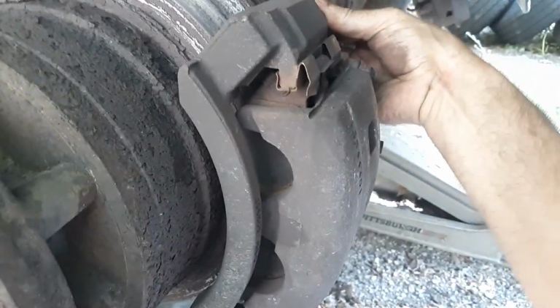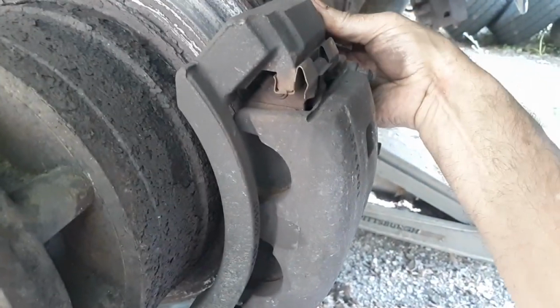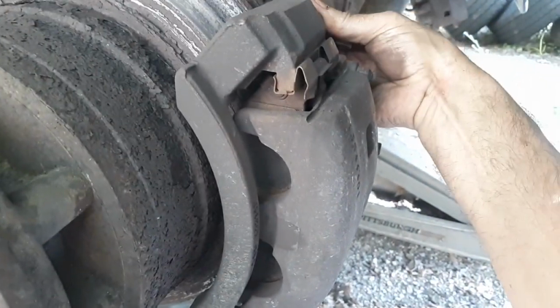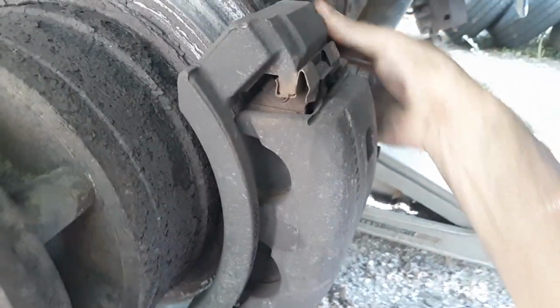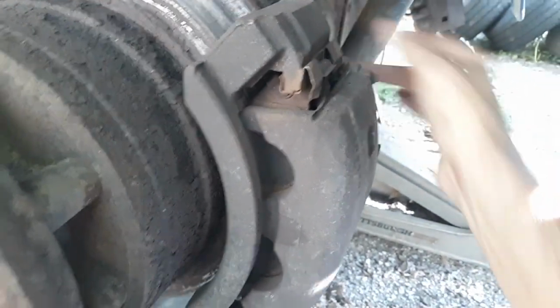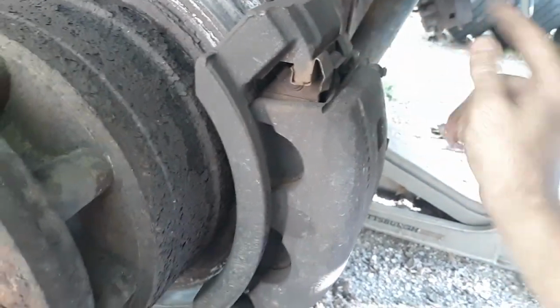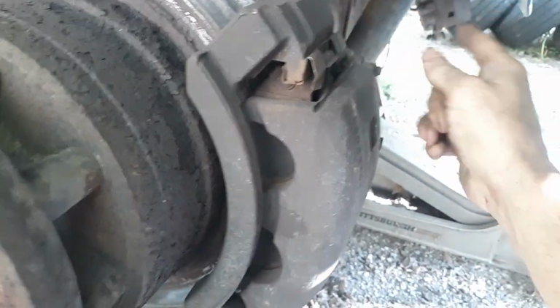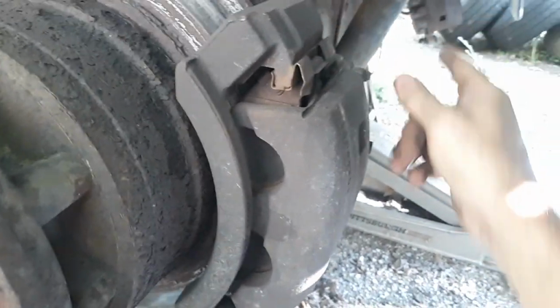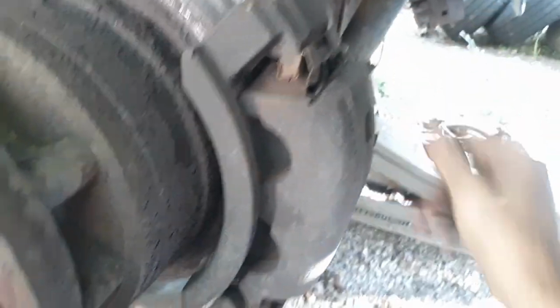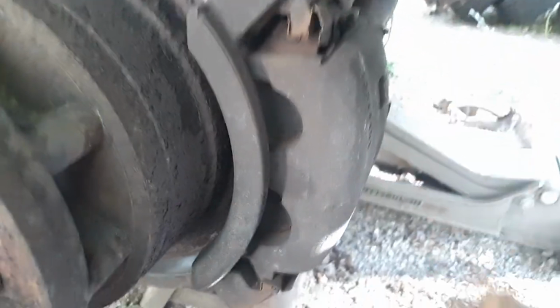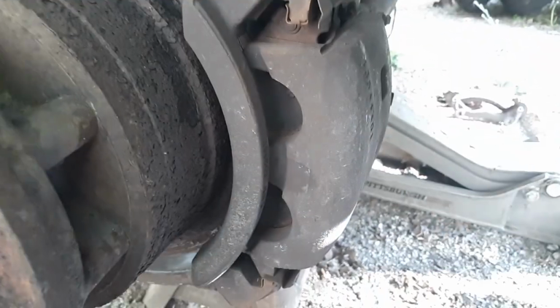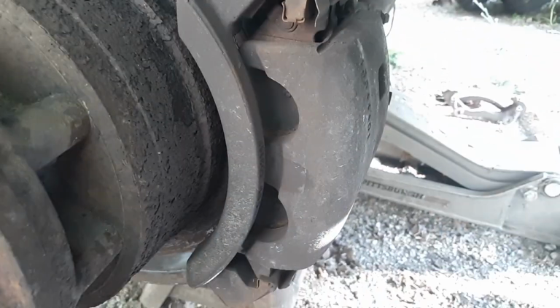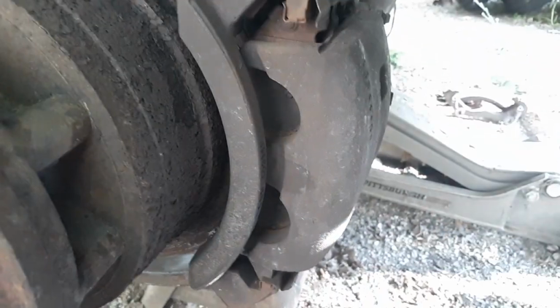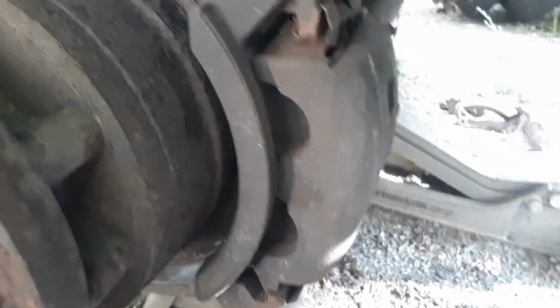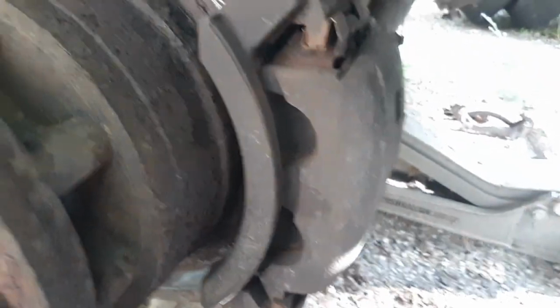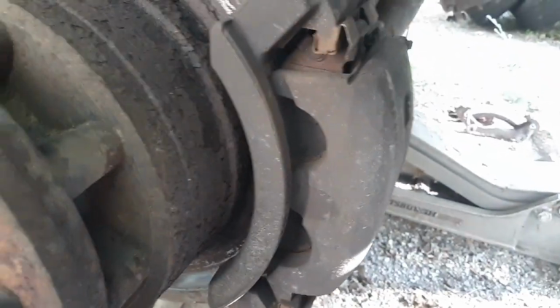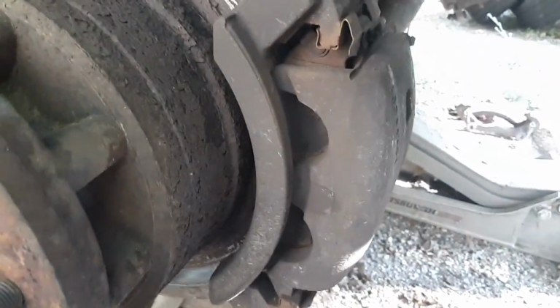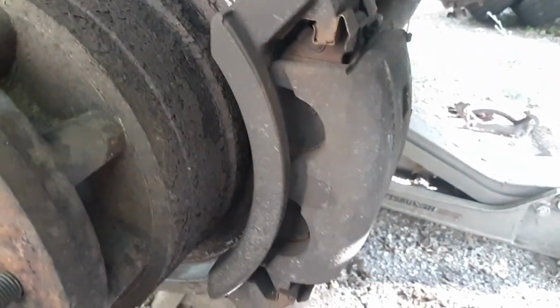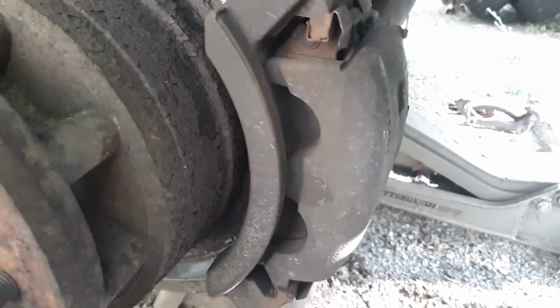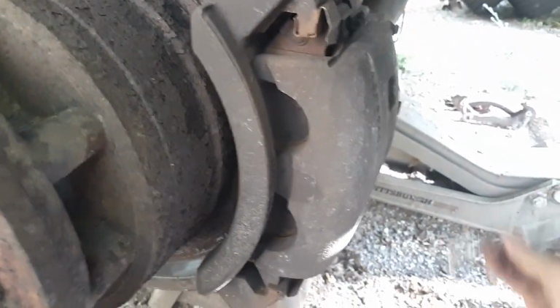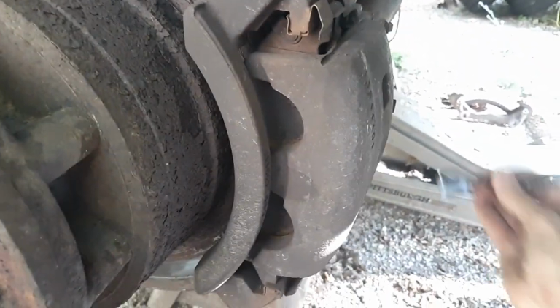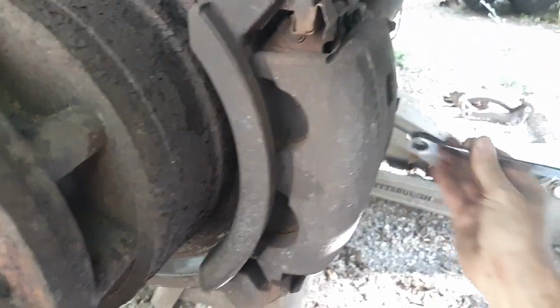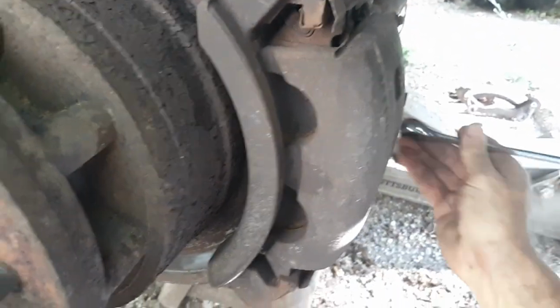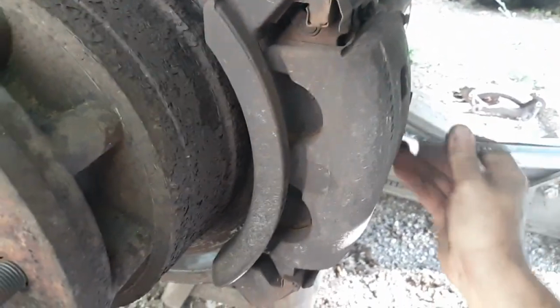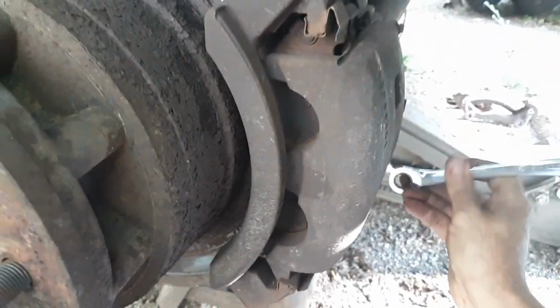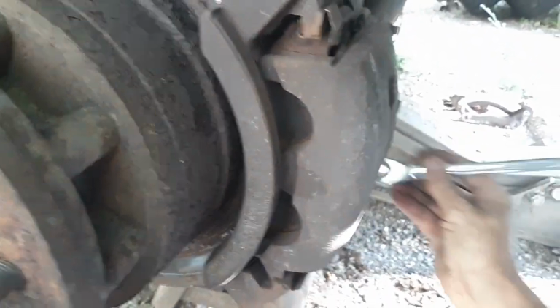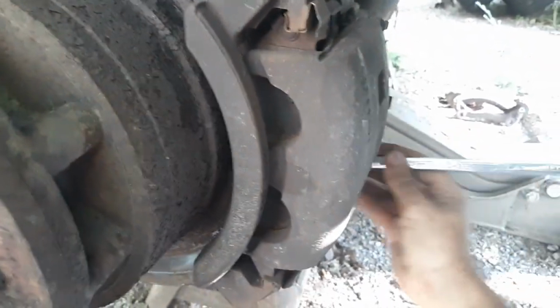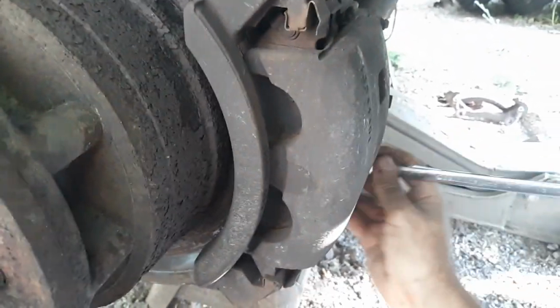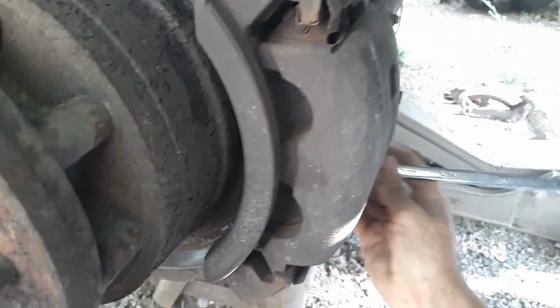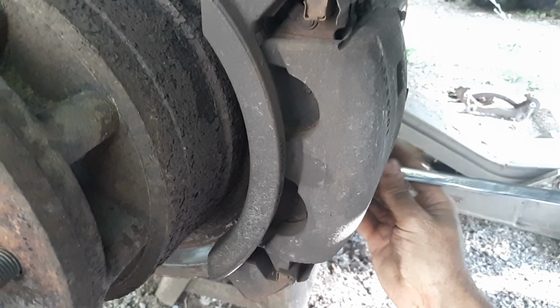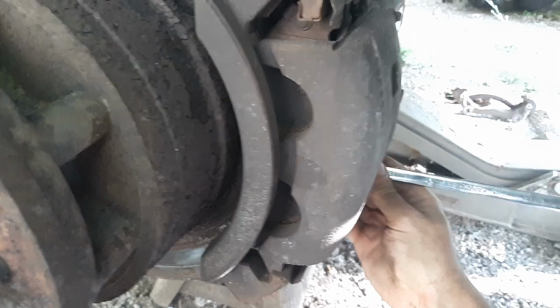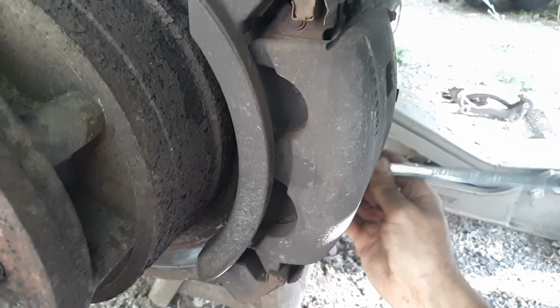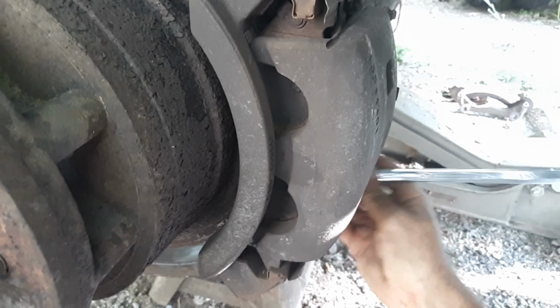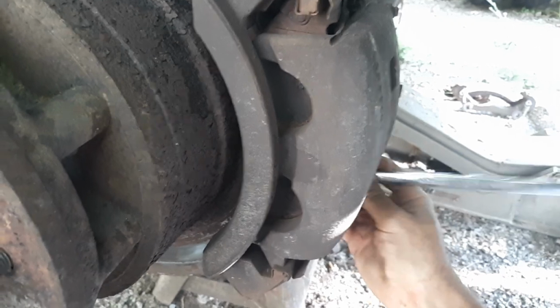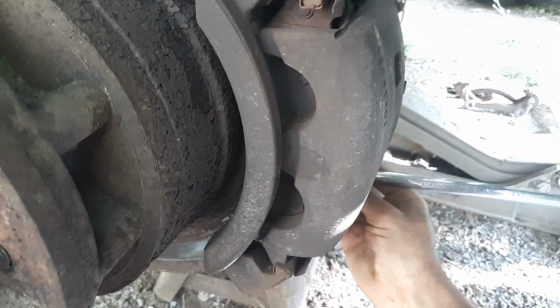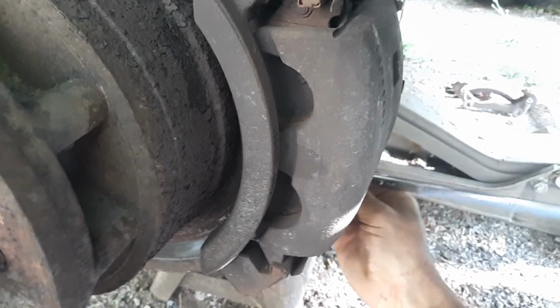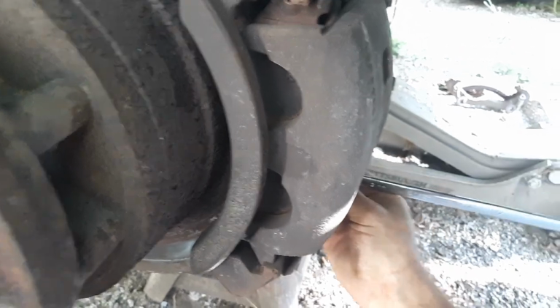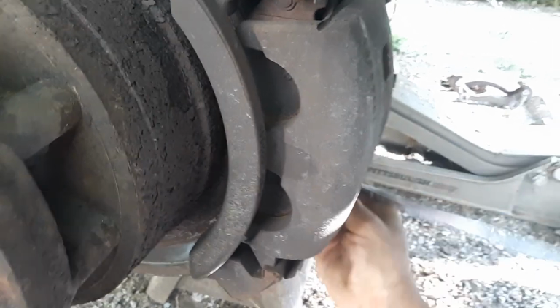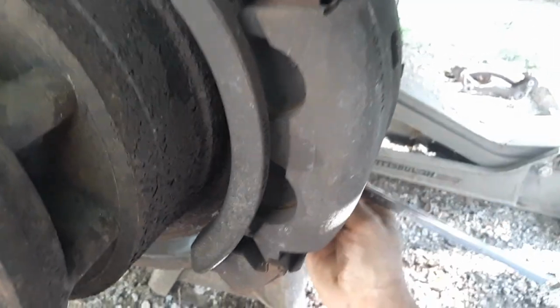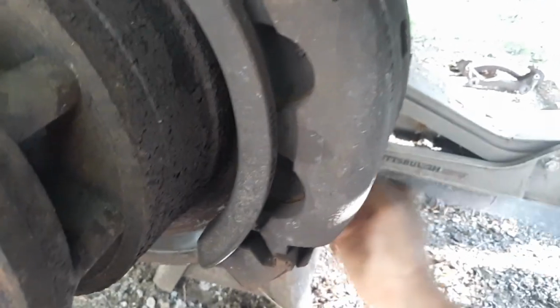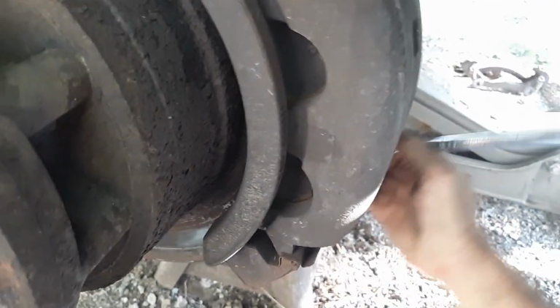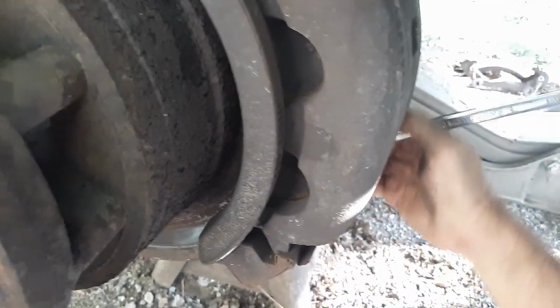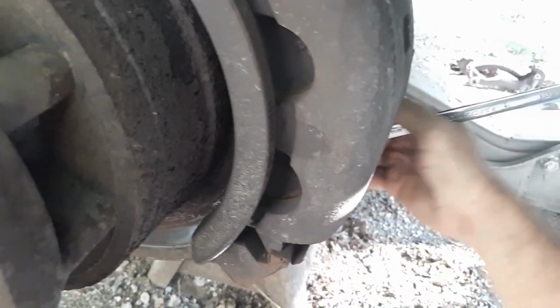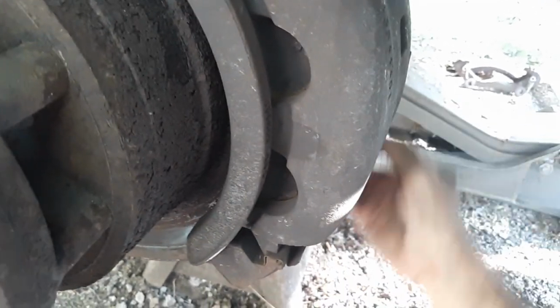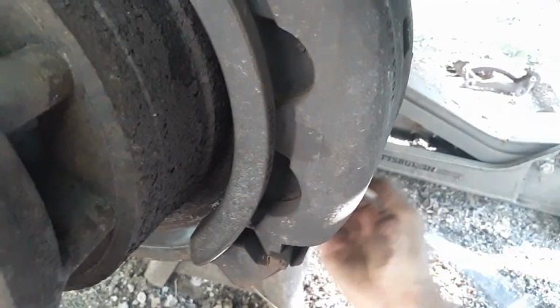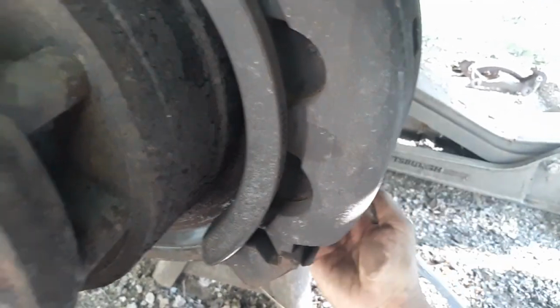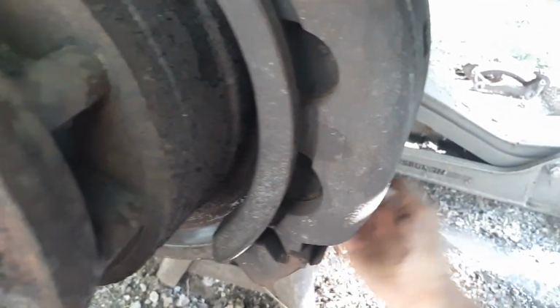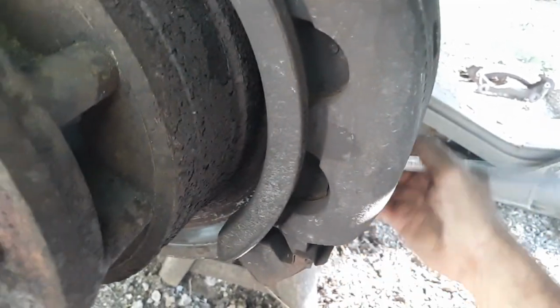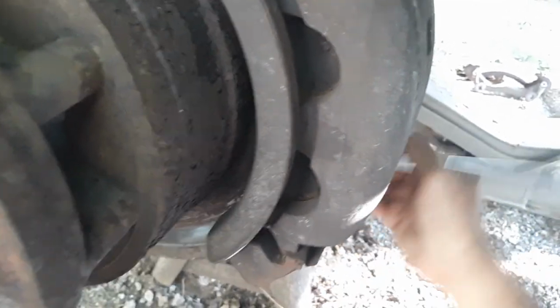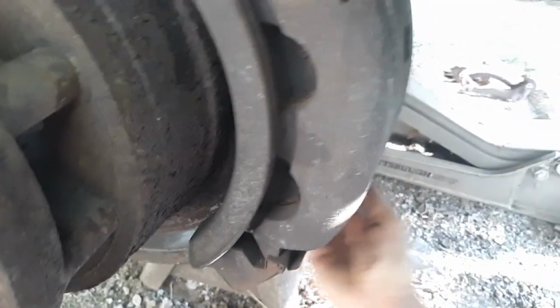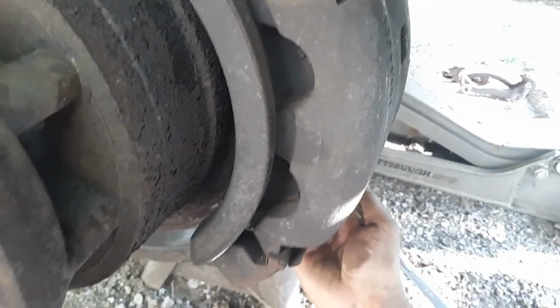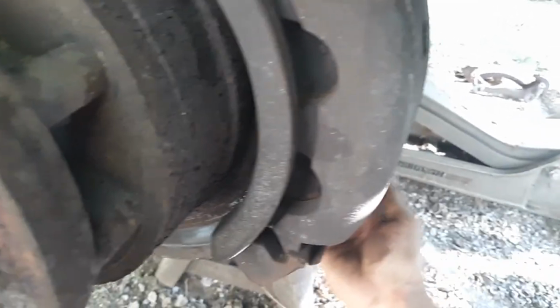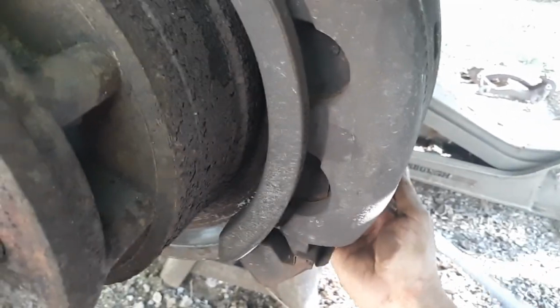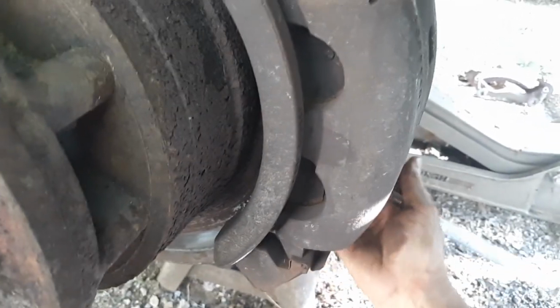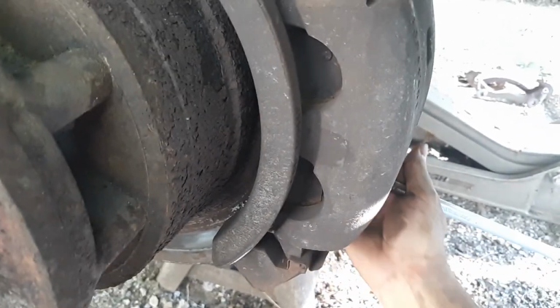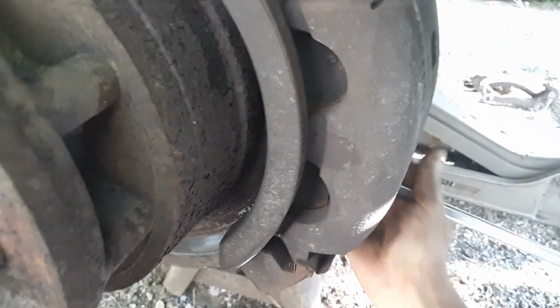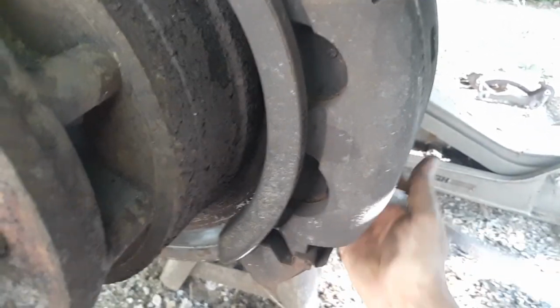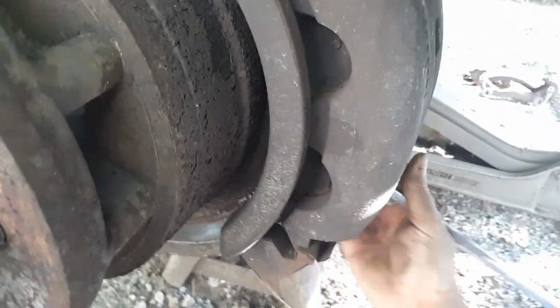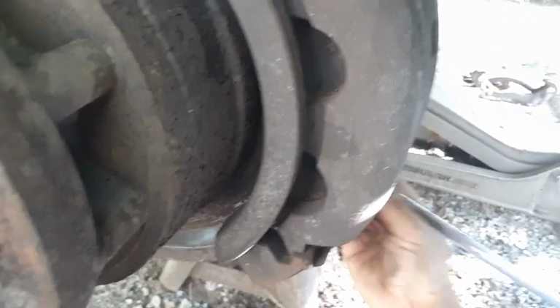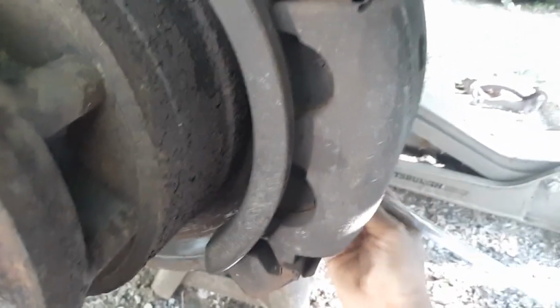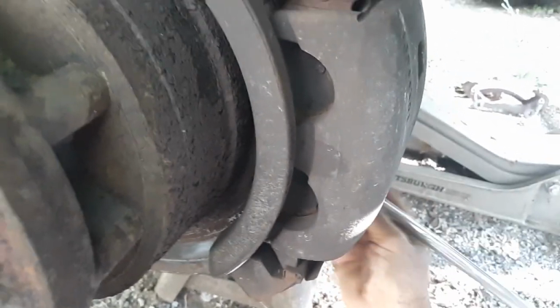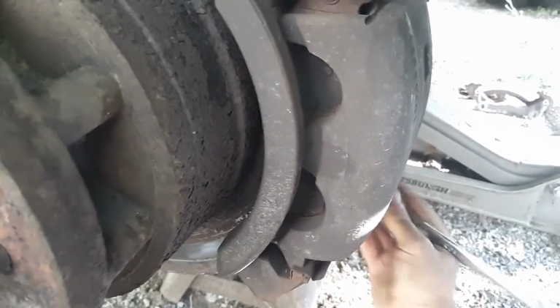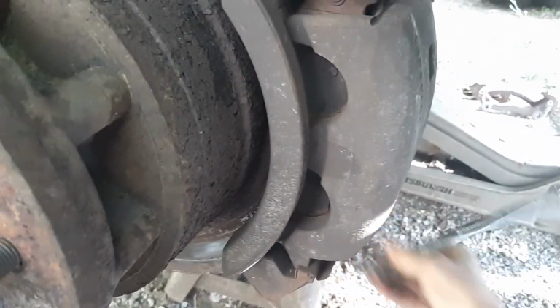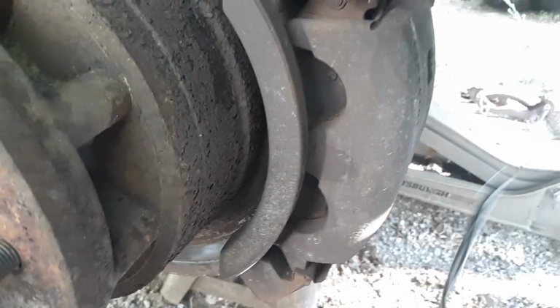The other side is bad too, so let's get these bolts out and get the caliper off.